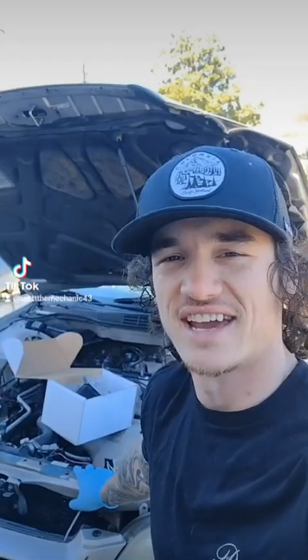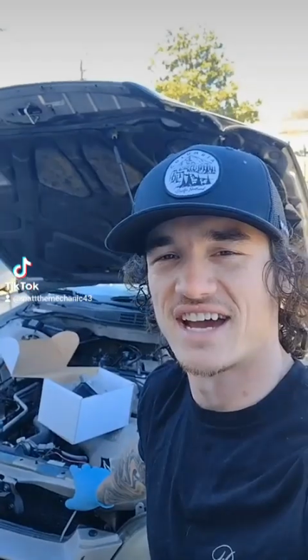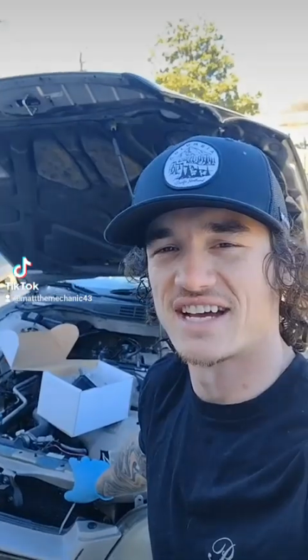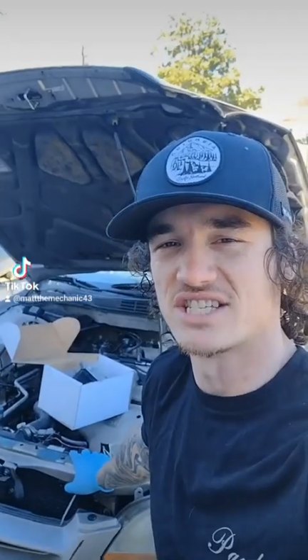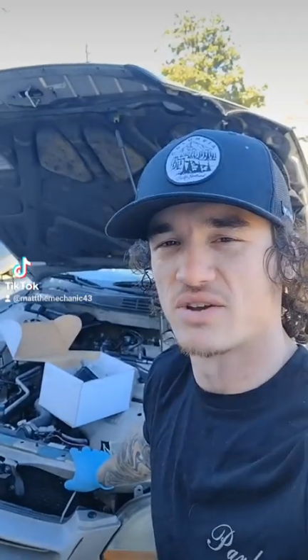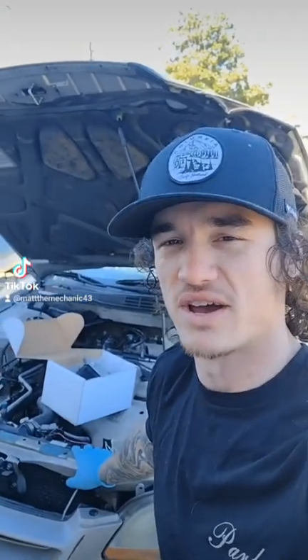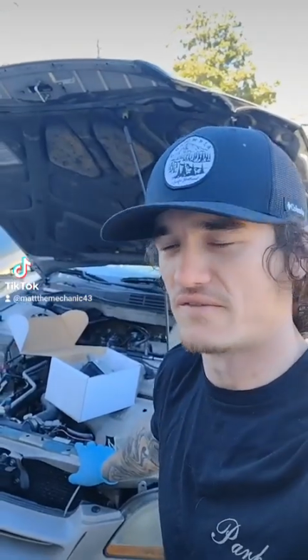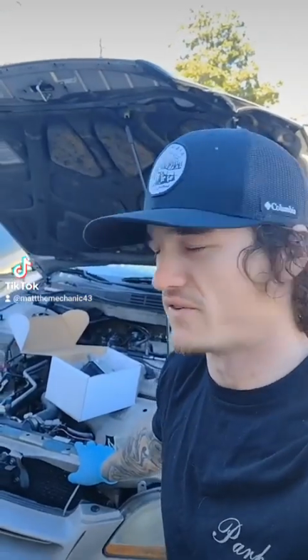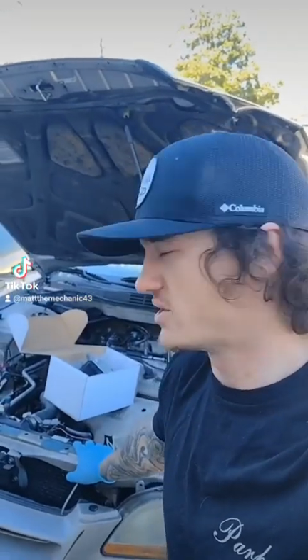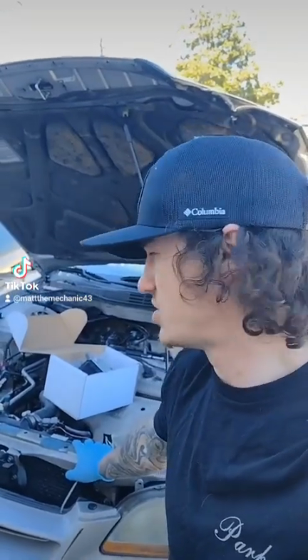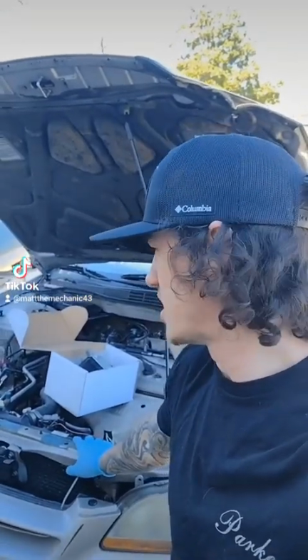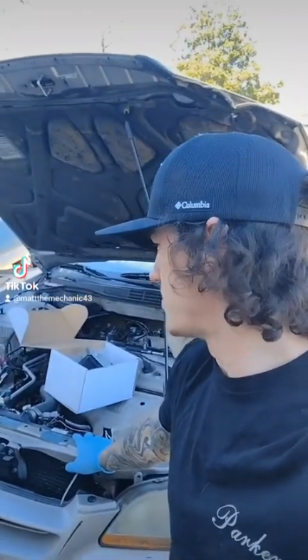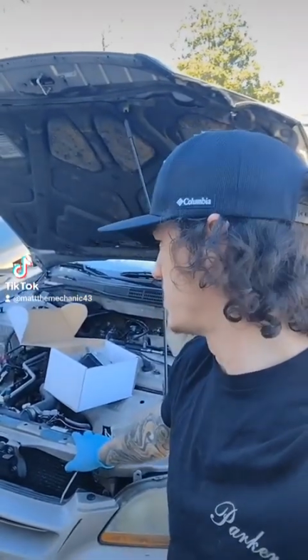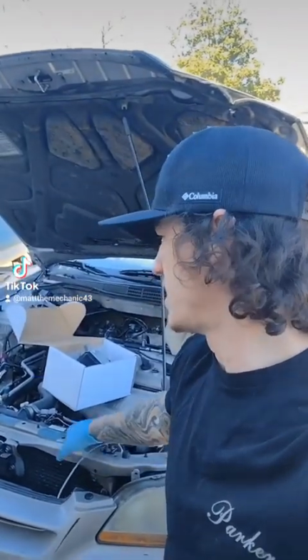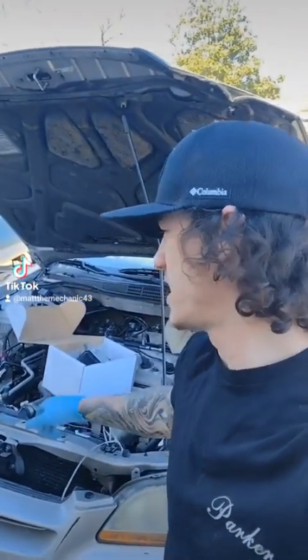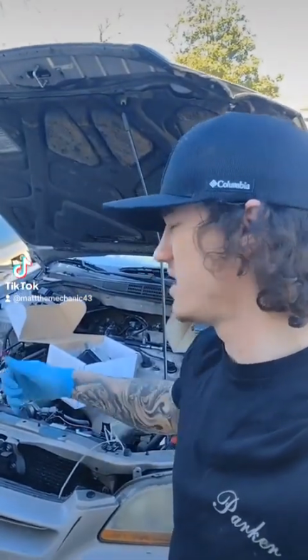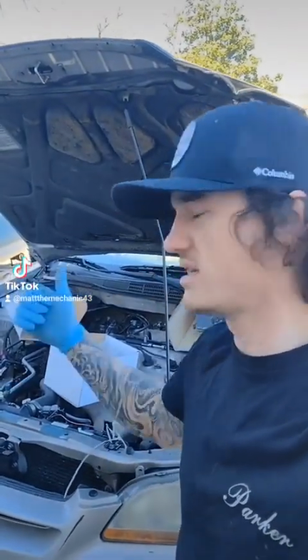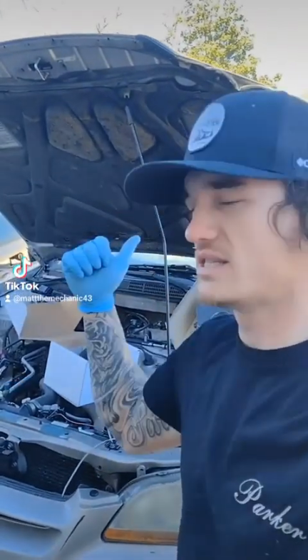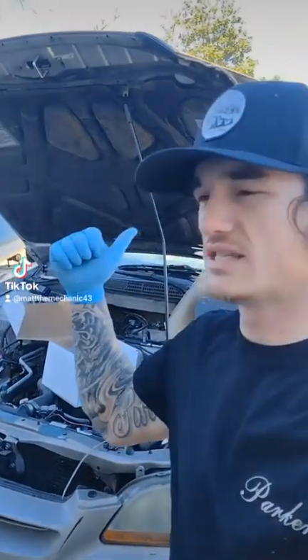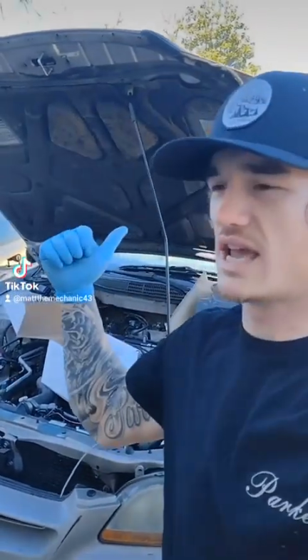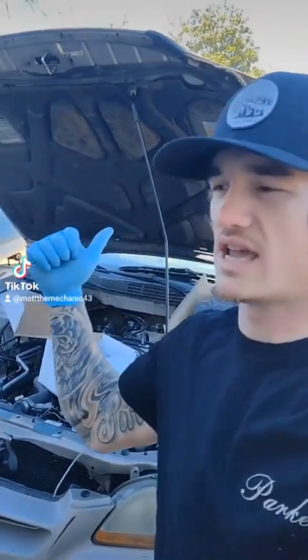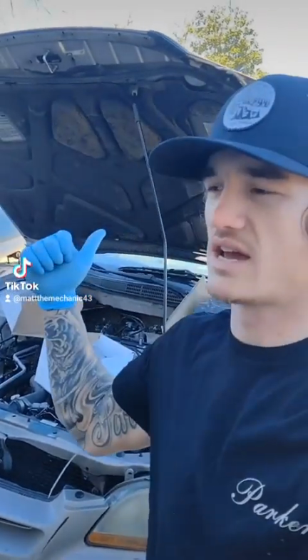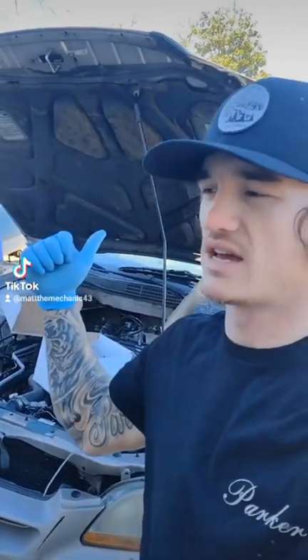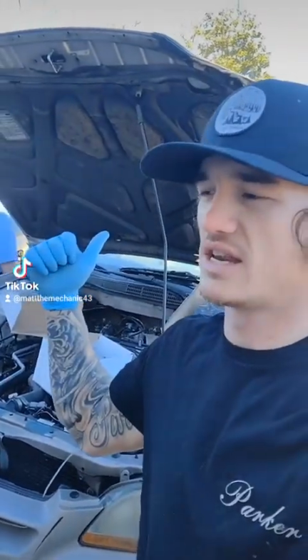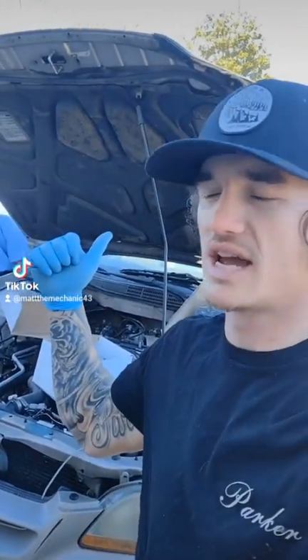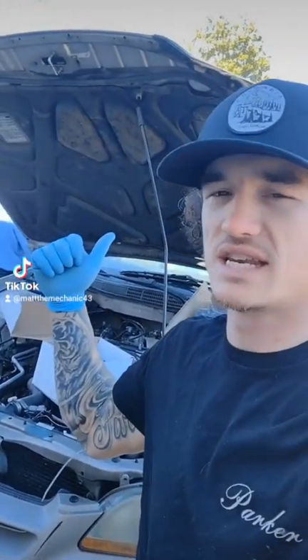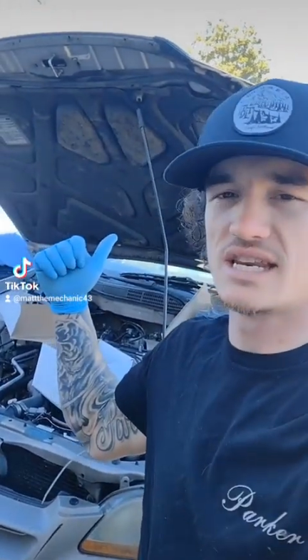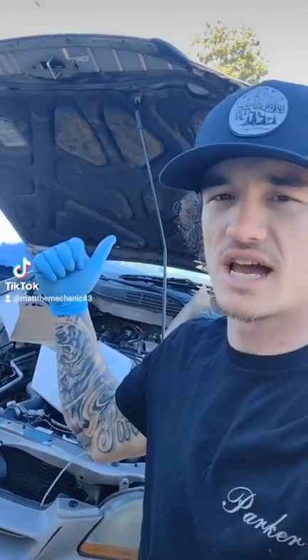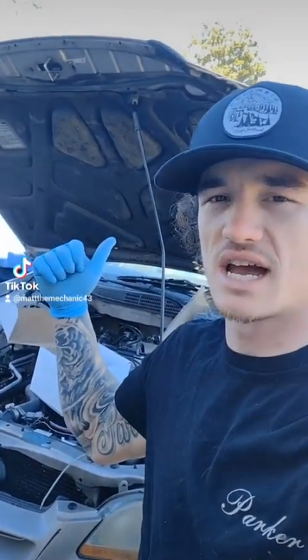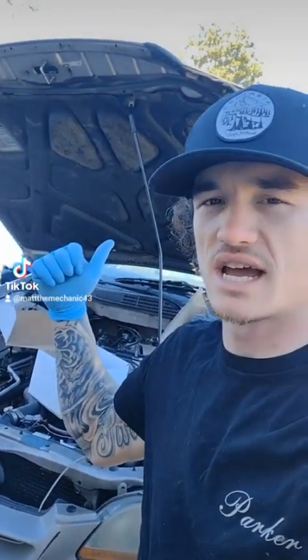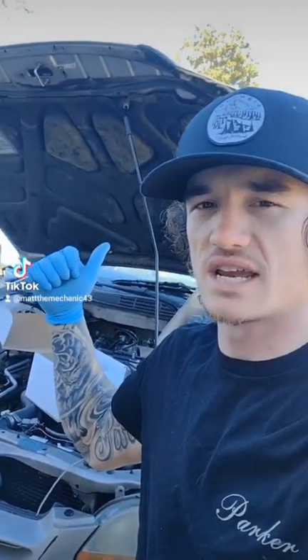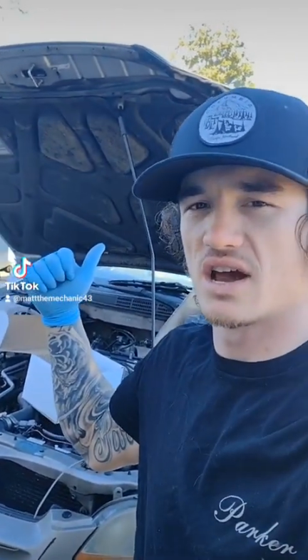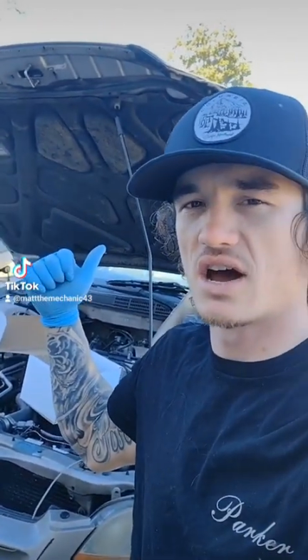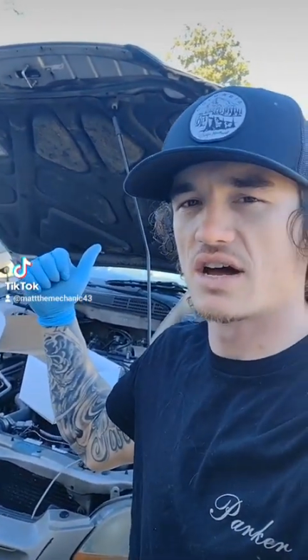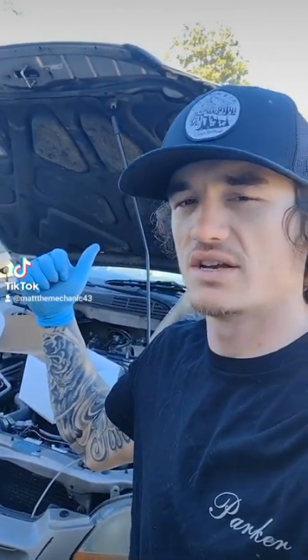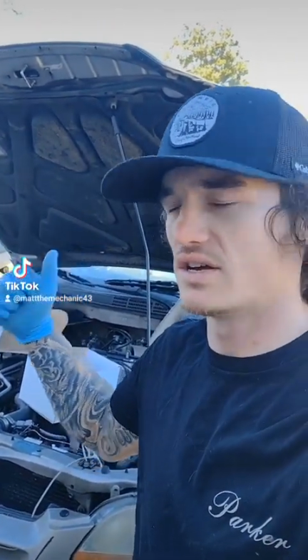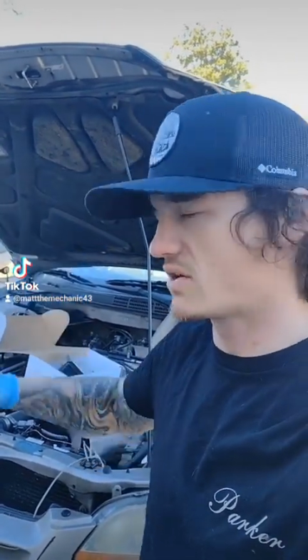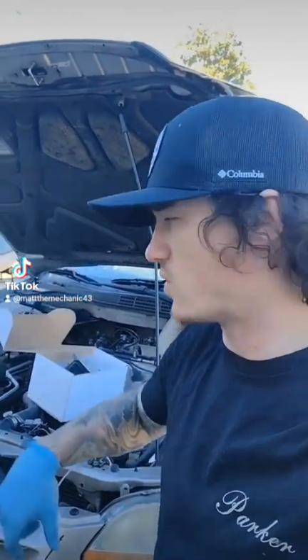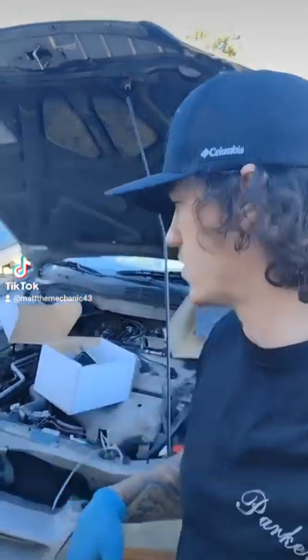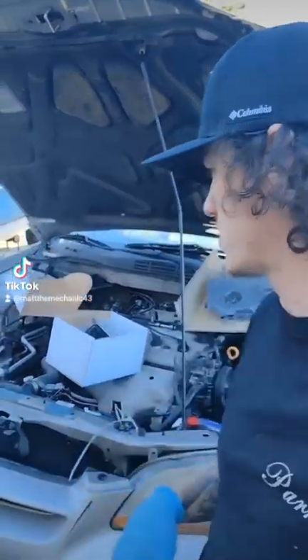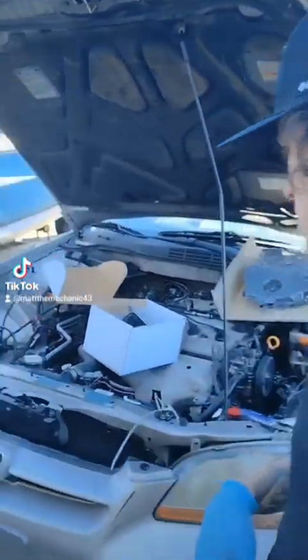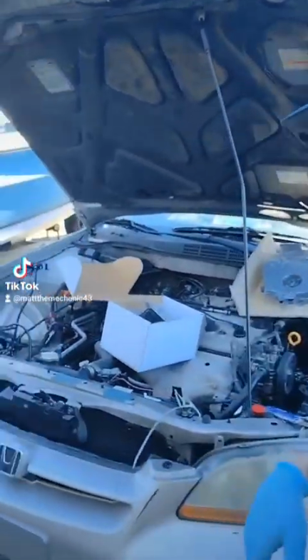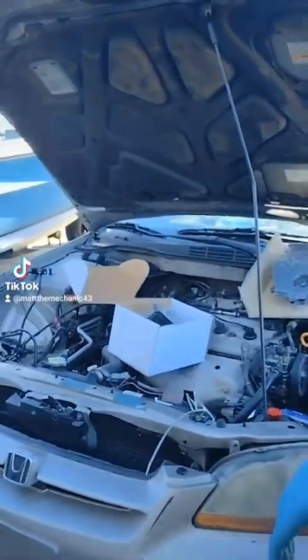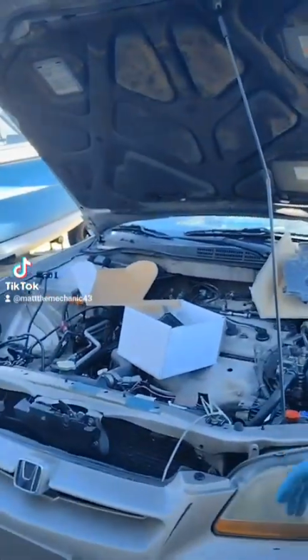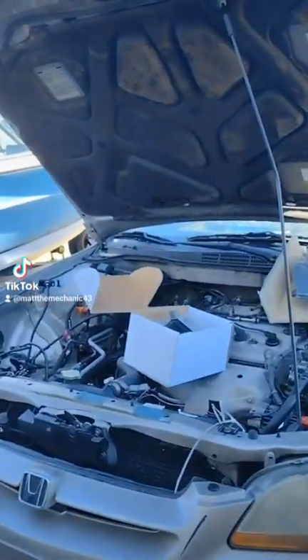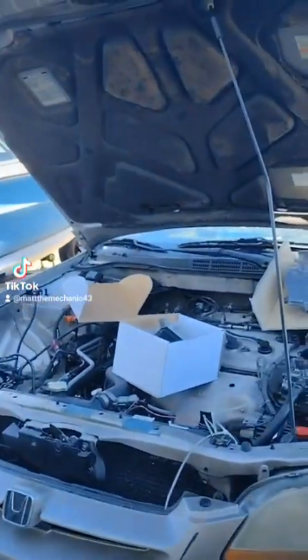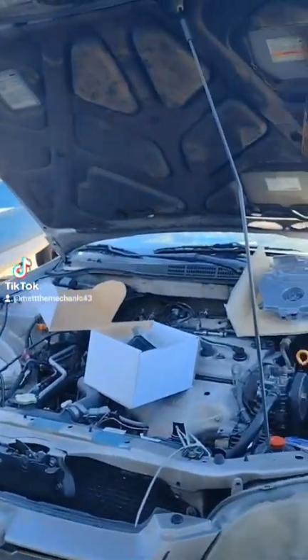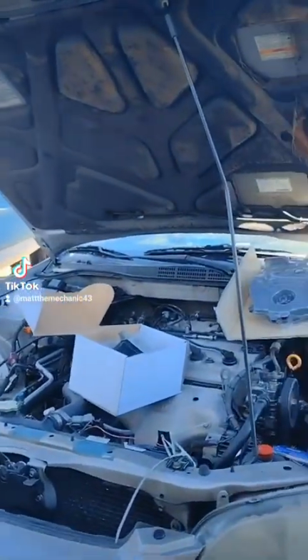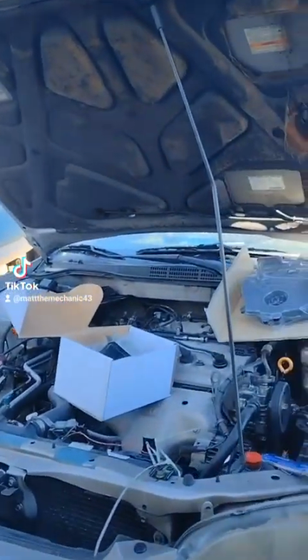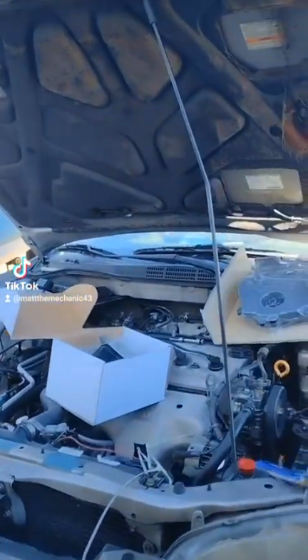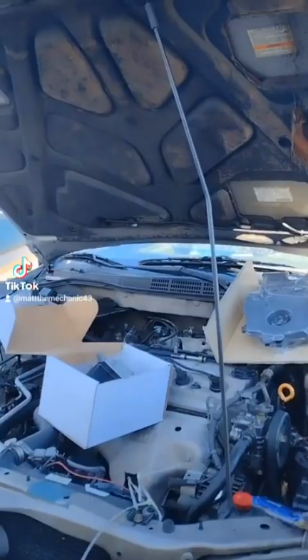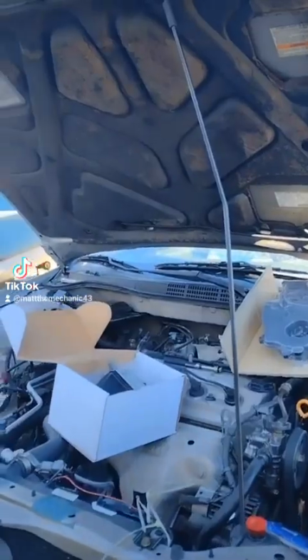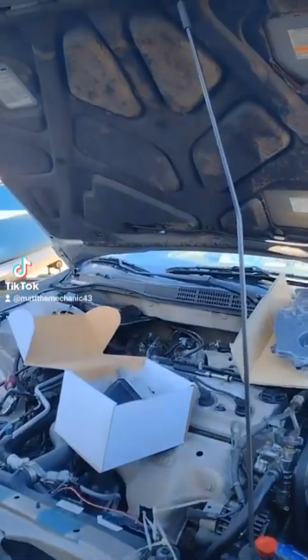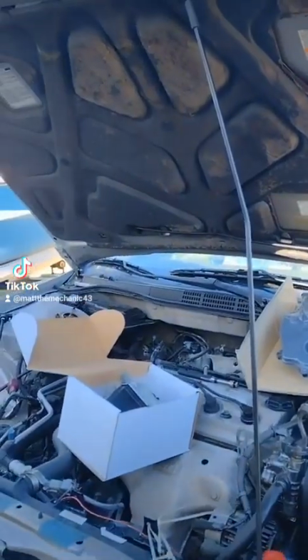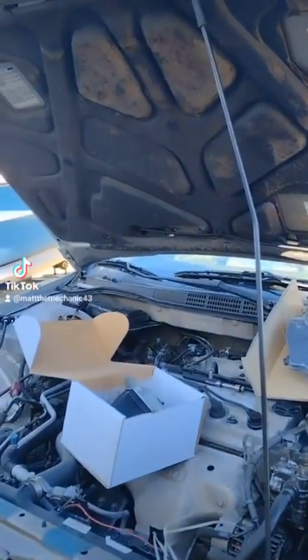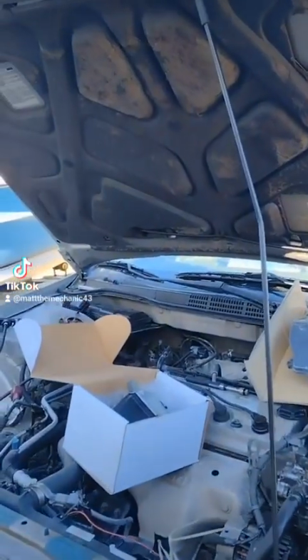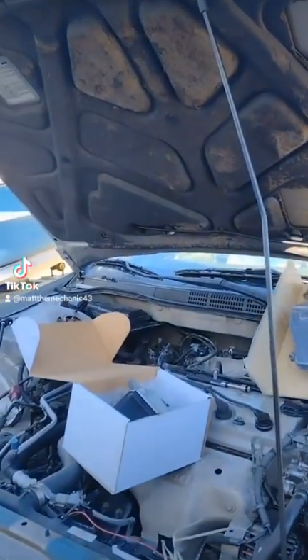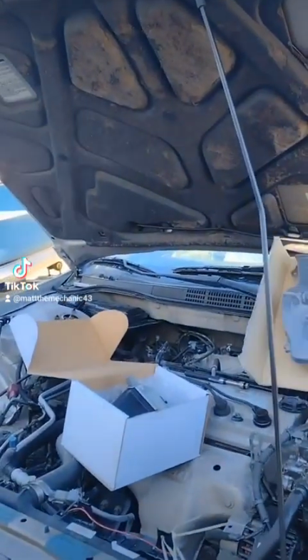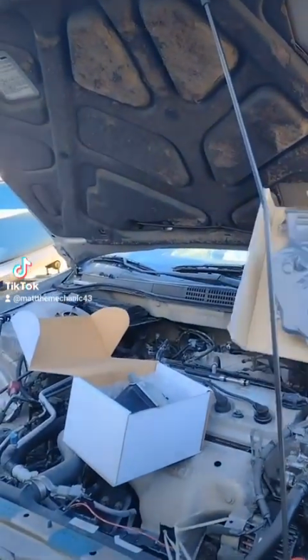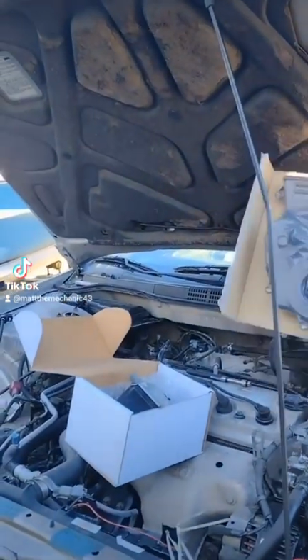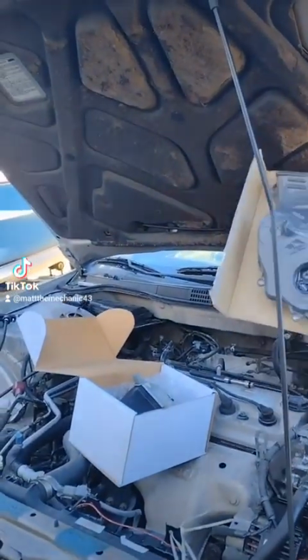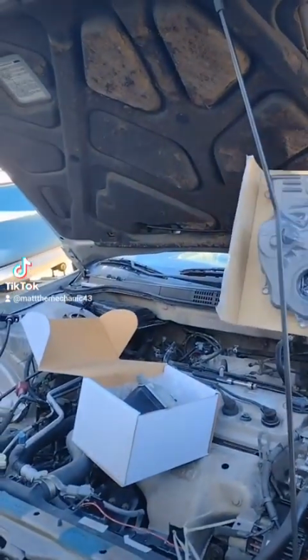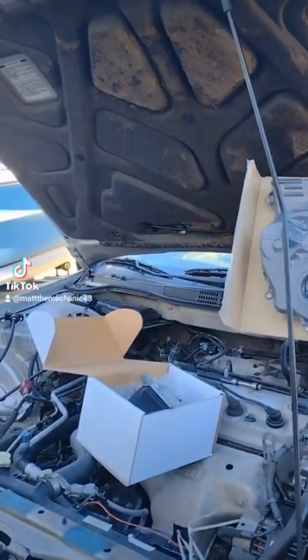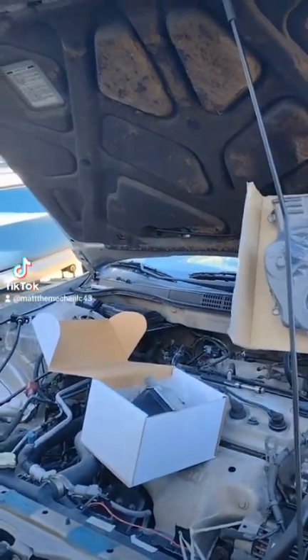Hey guys, so I had our first job of the day. This is a 99 Honda Accord. We're doing the timing cover.